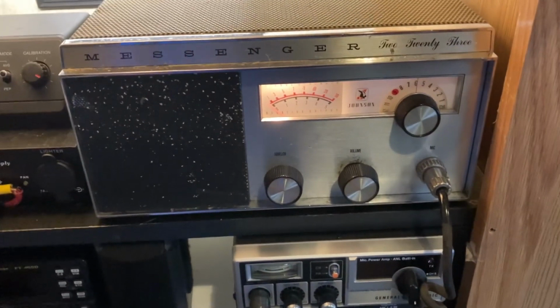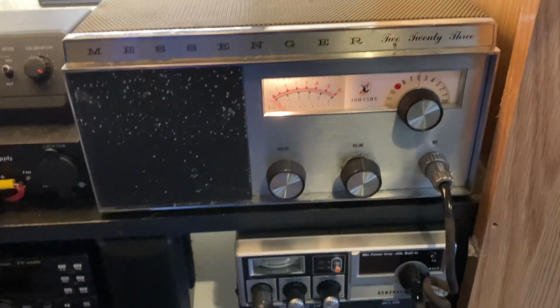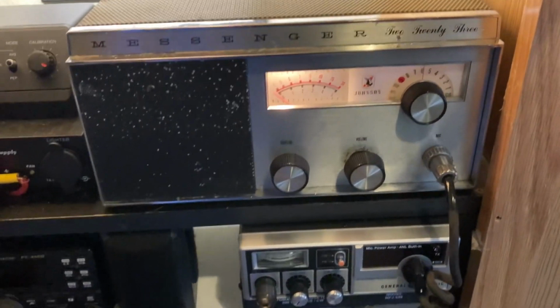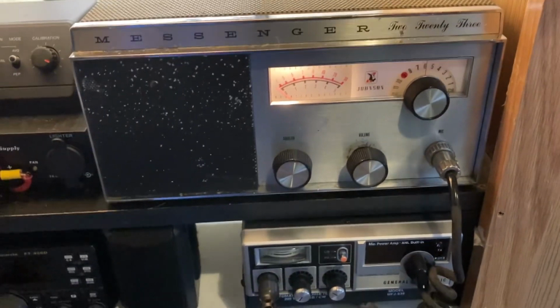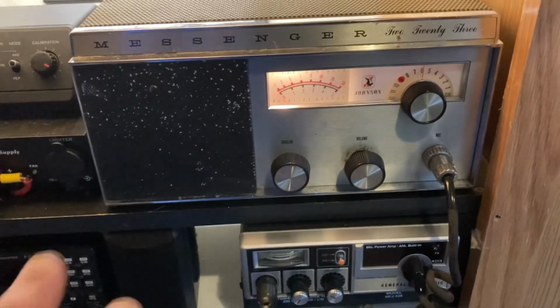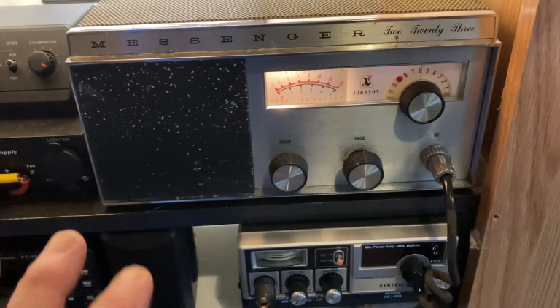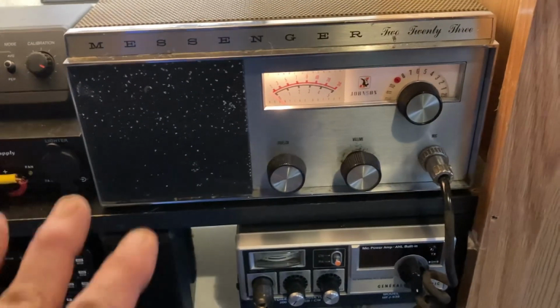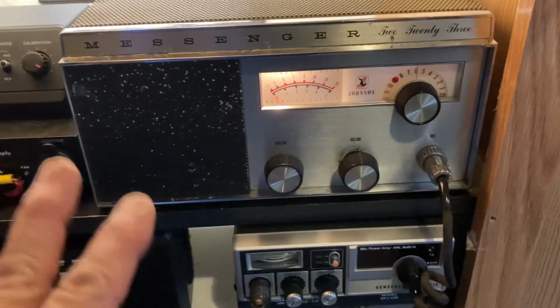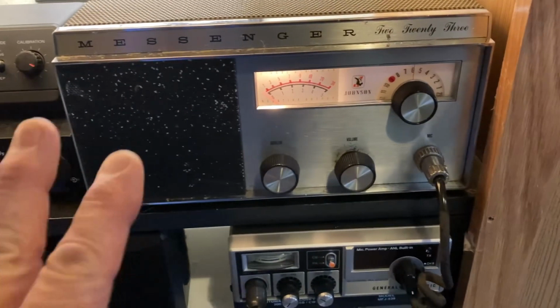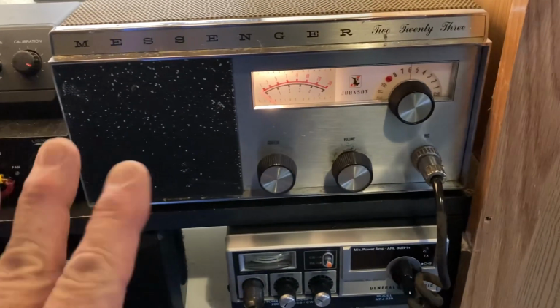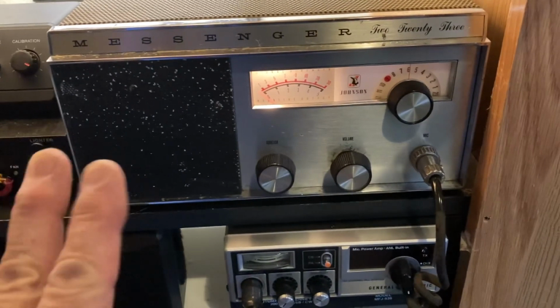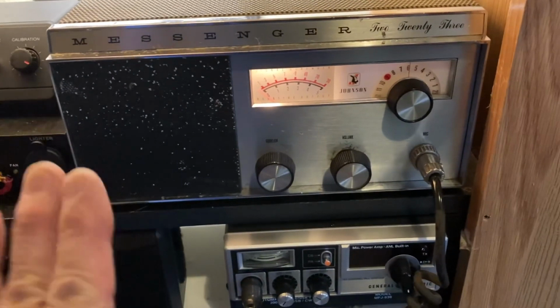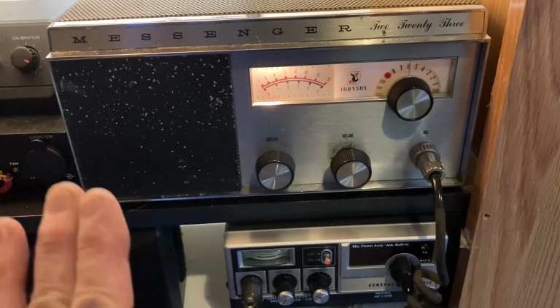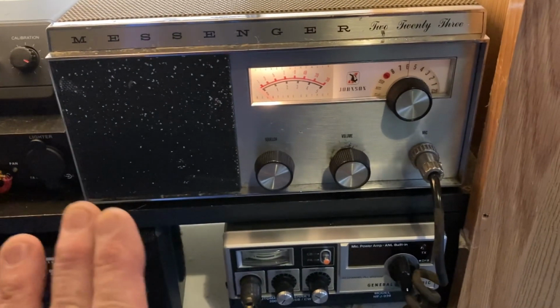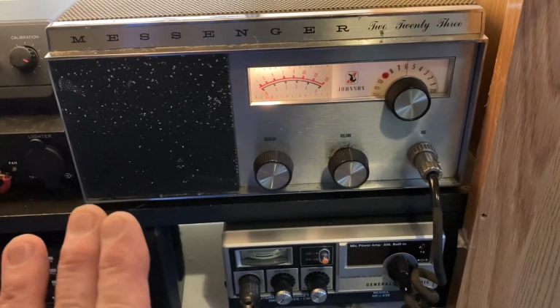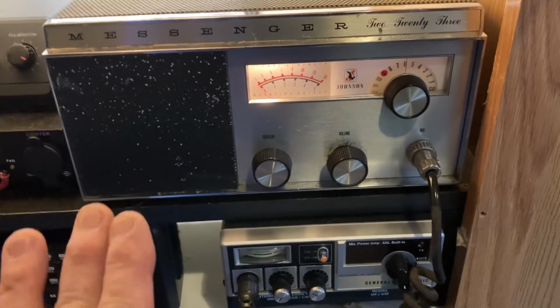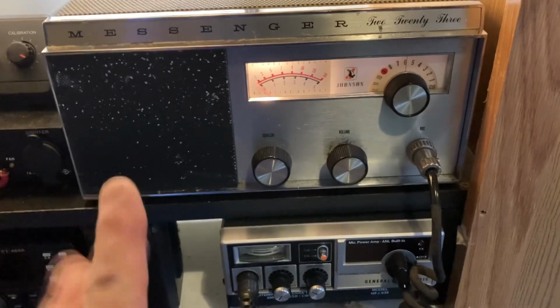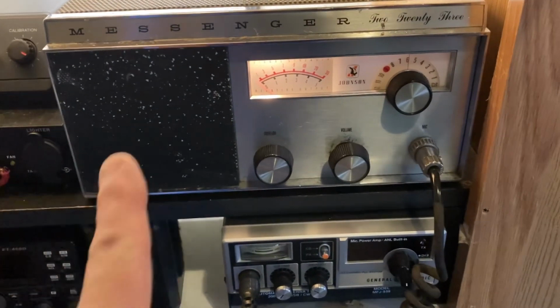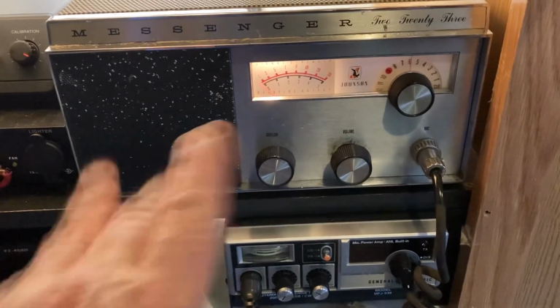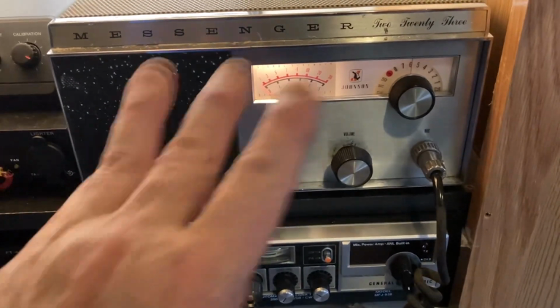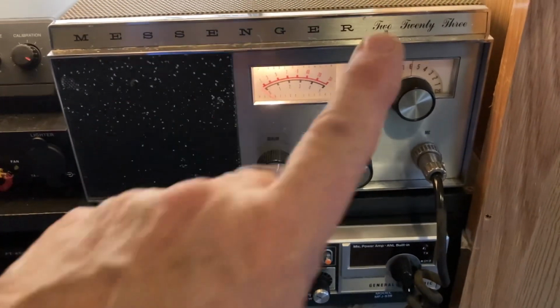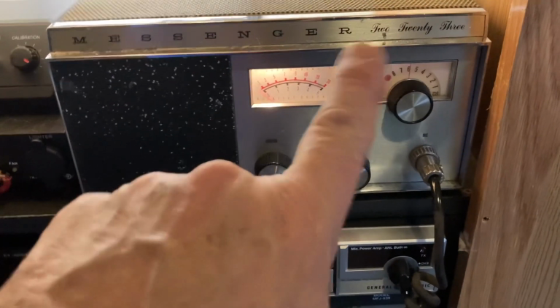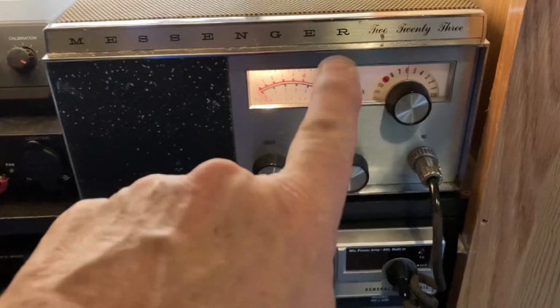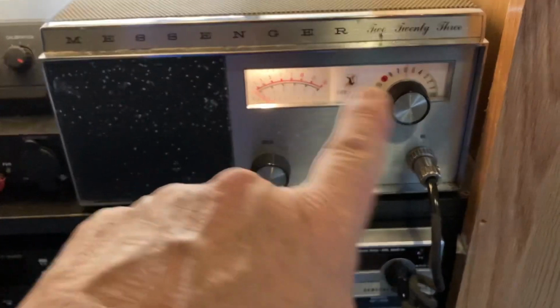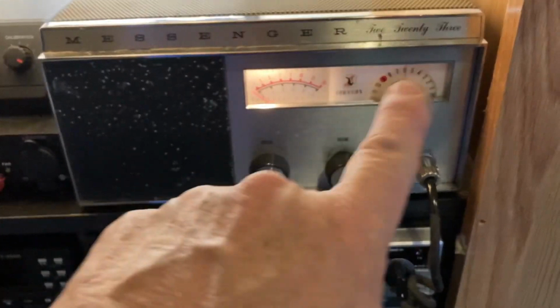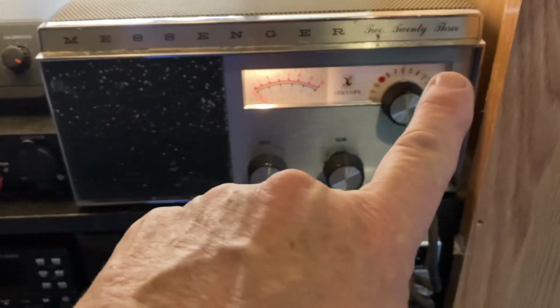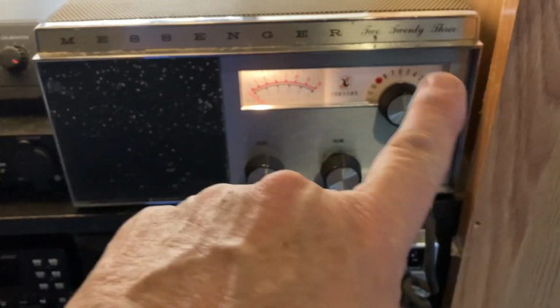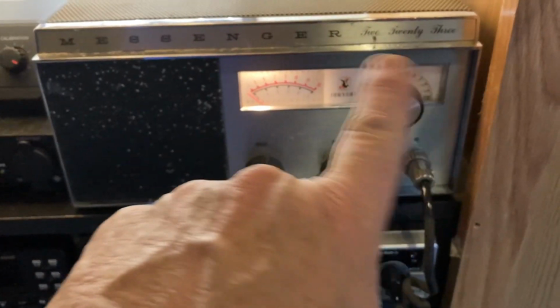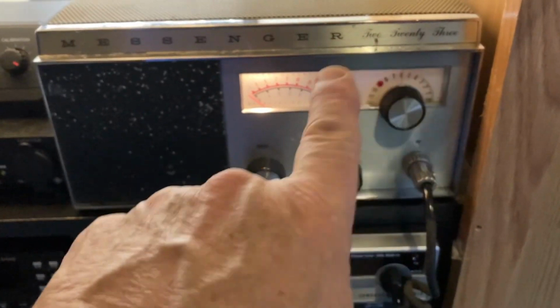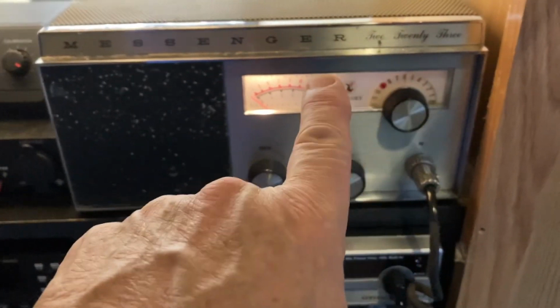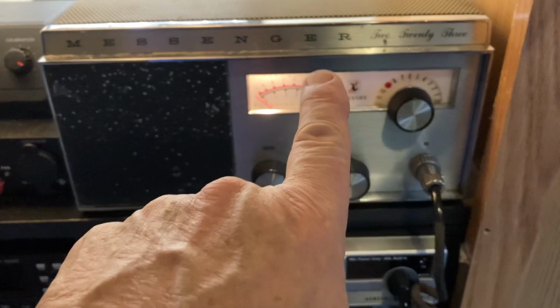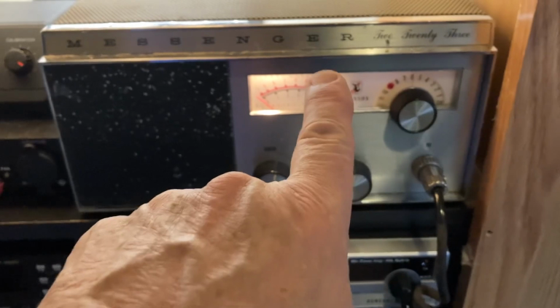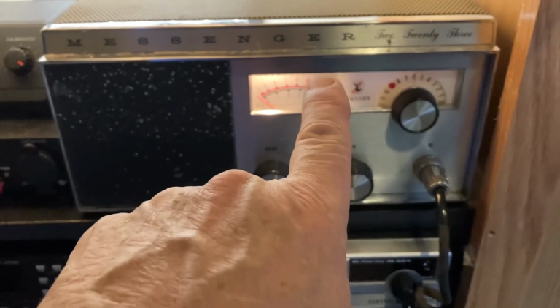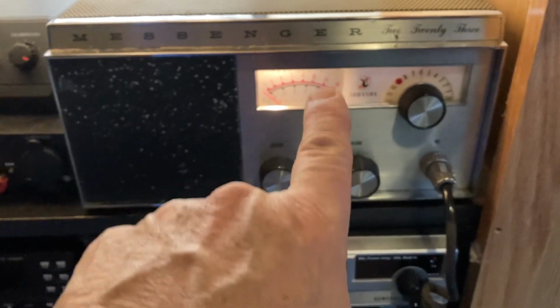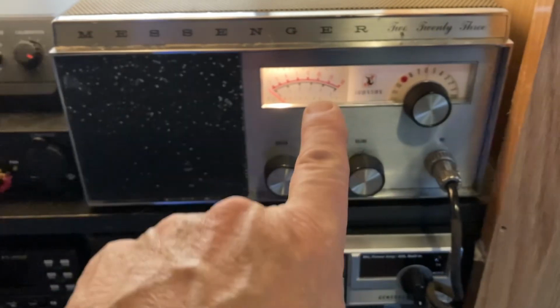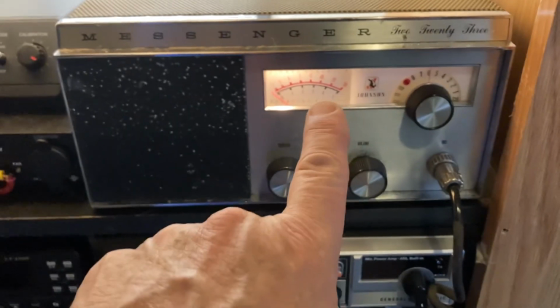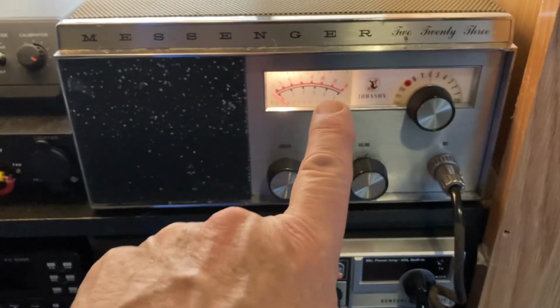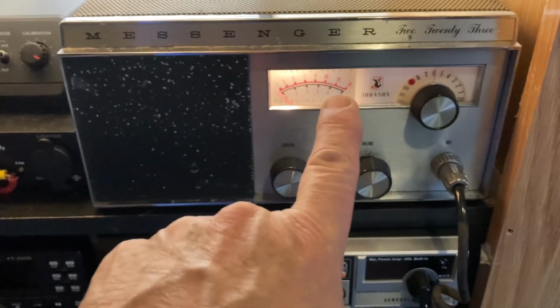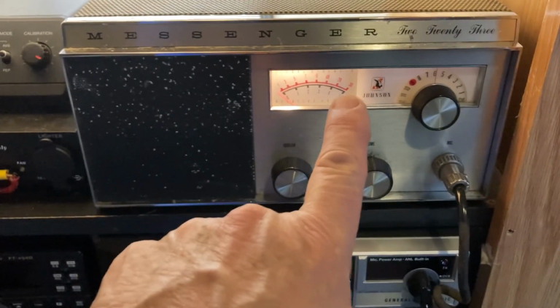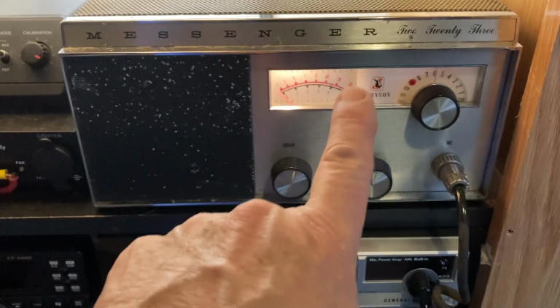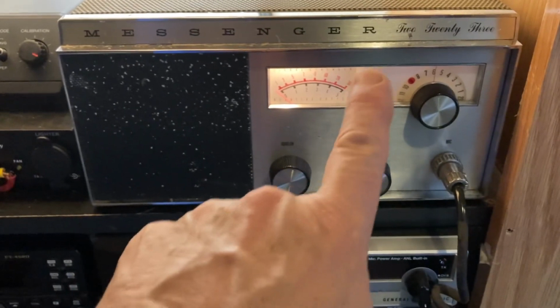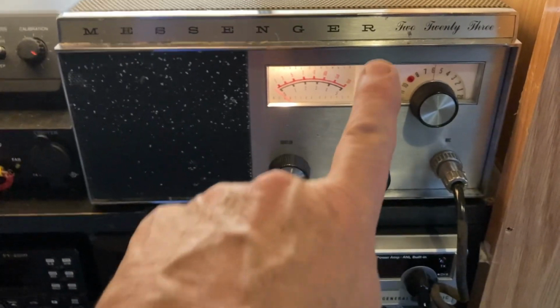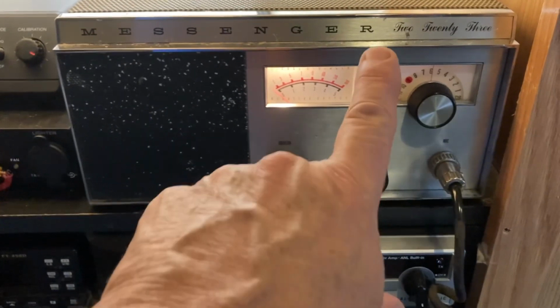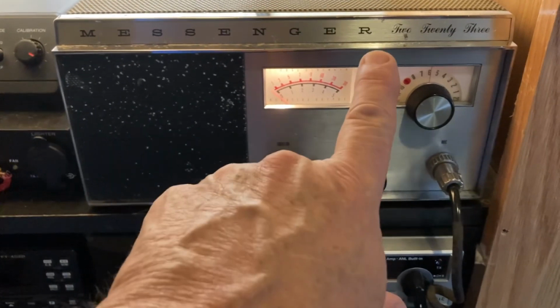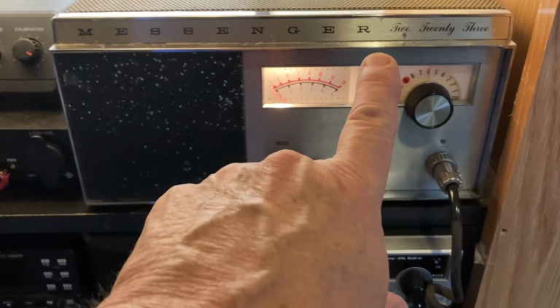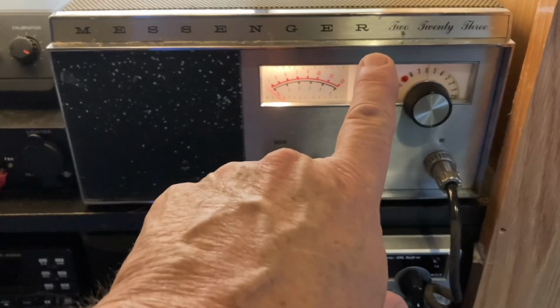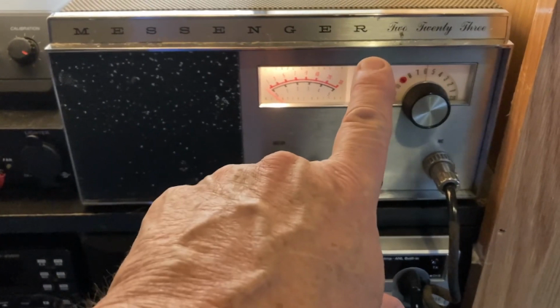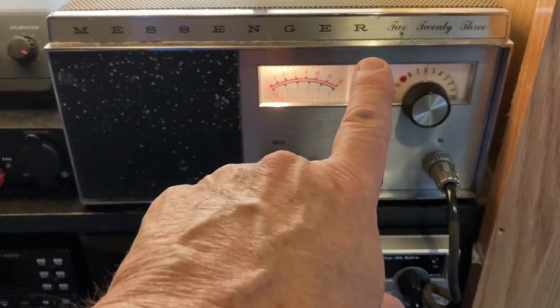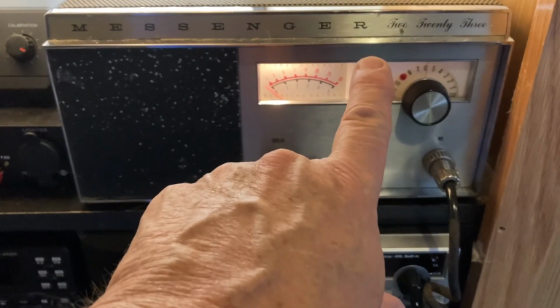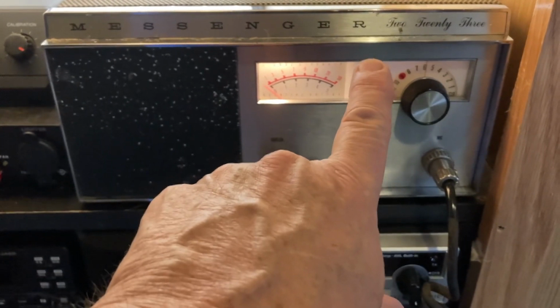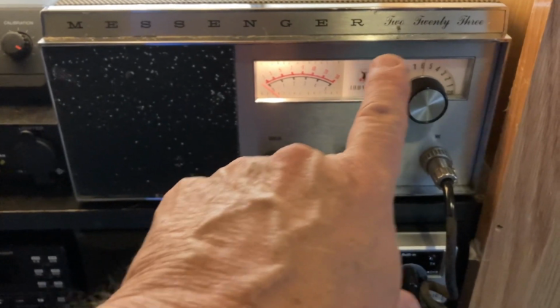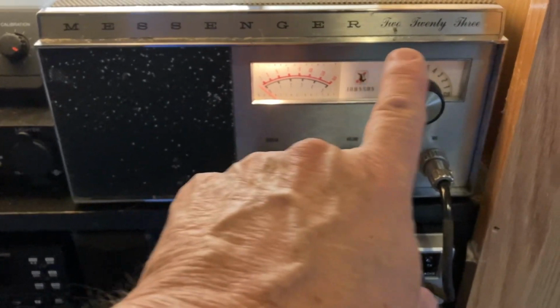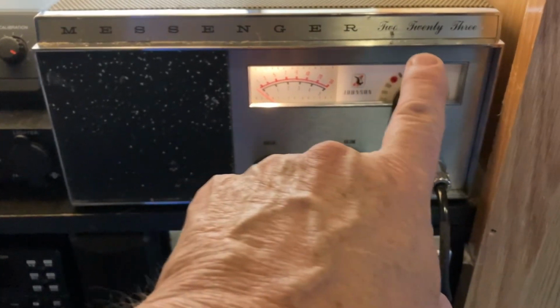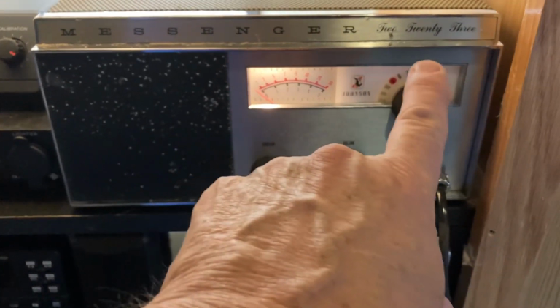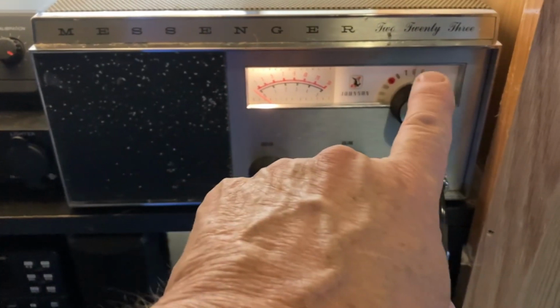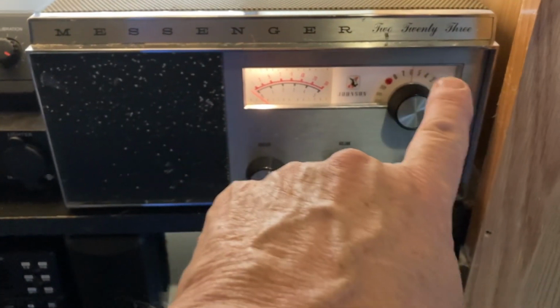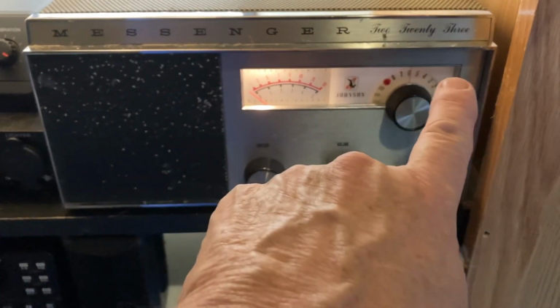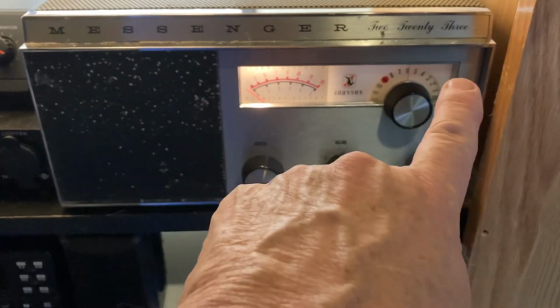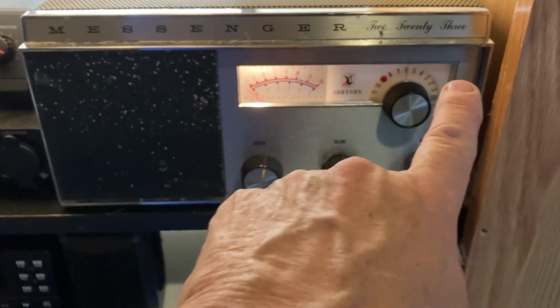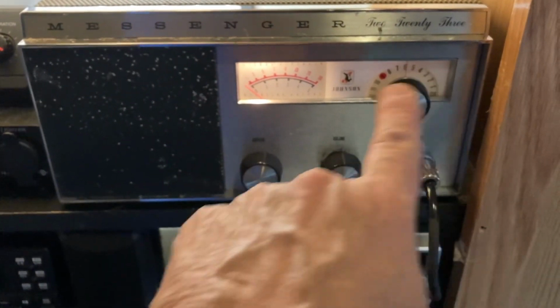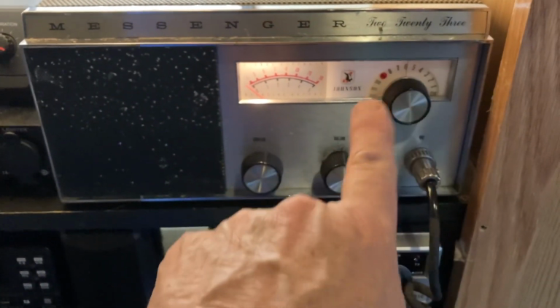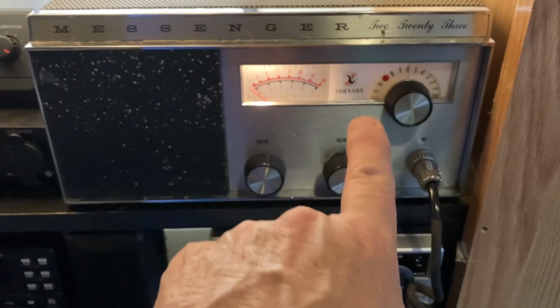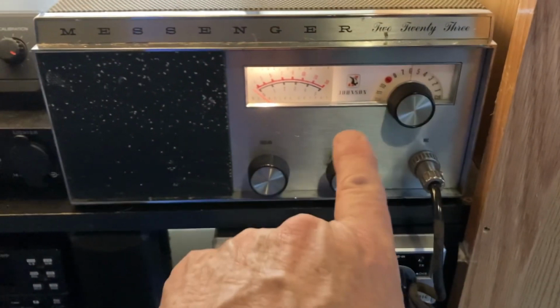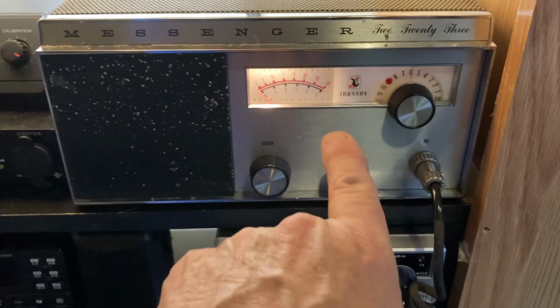From what I understand, the numbers stand for — this is like a Messenger 2 with 23 channels.